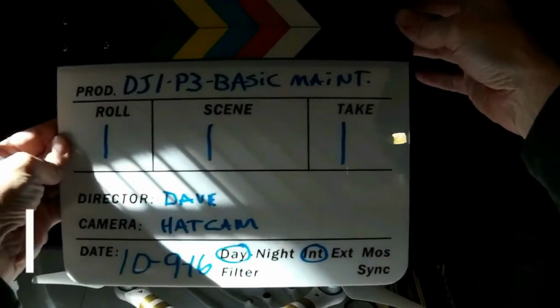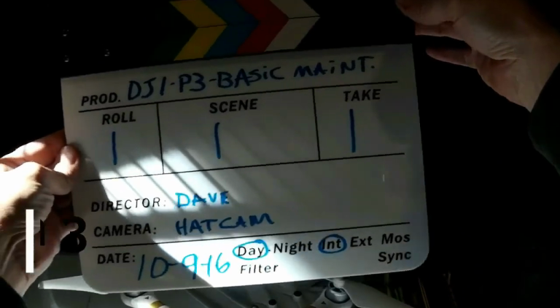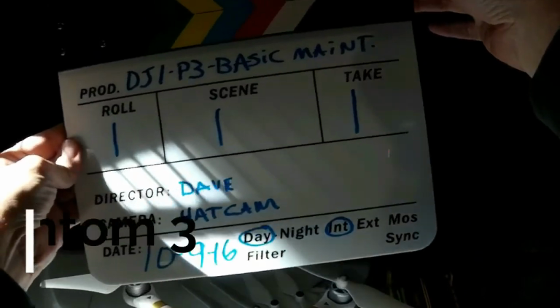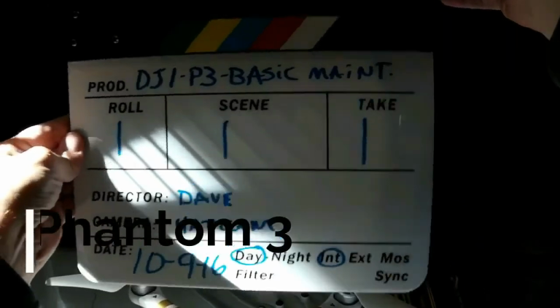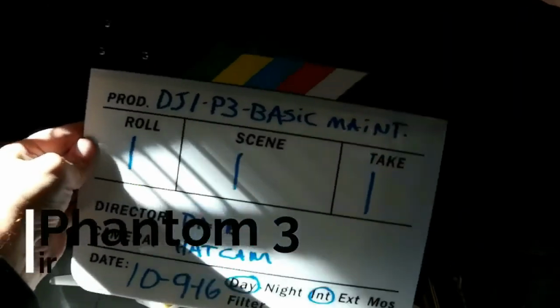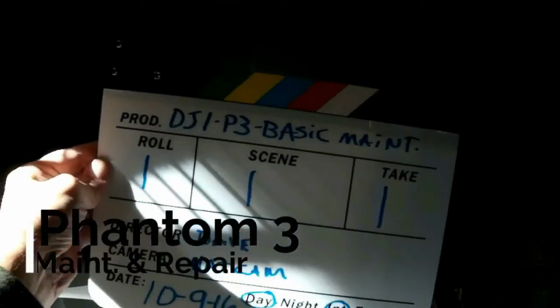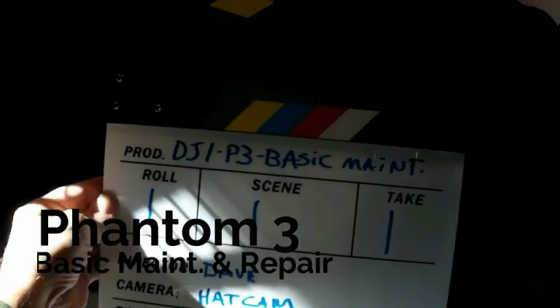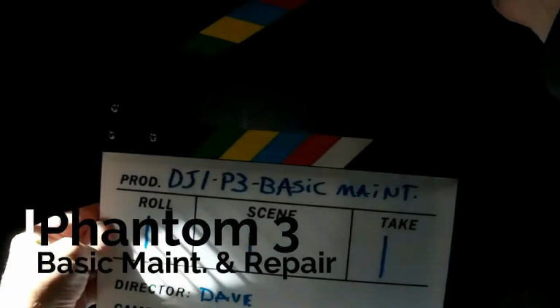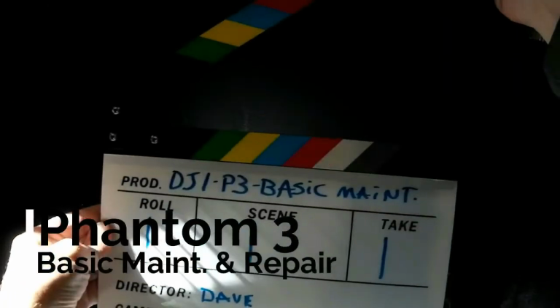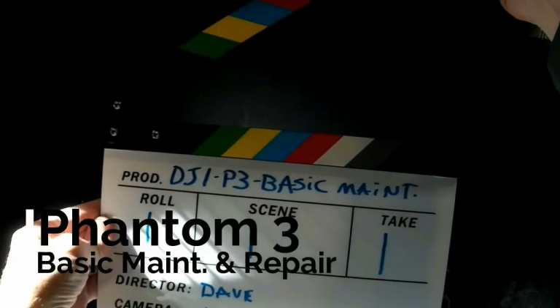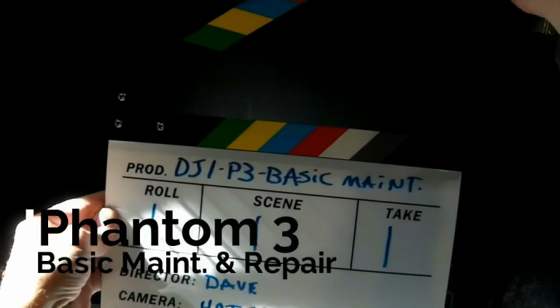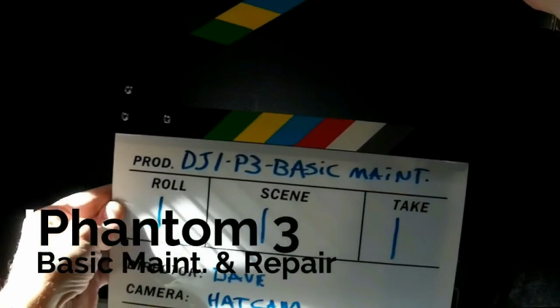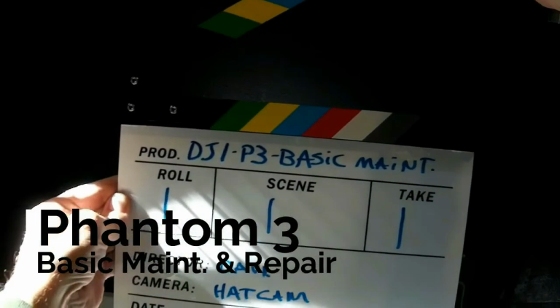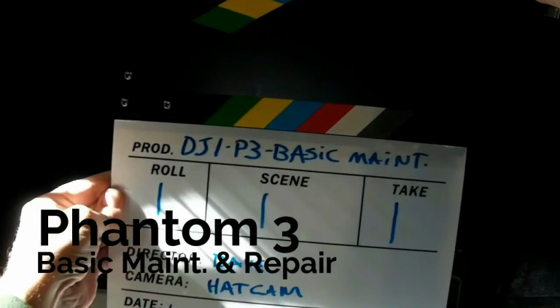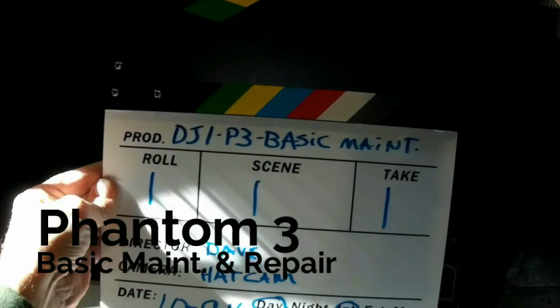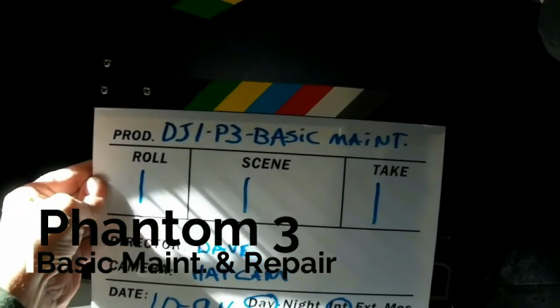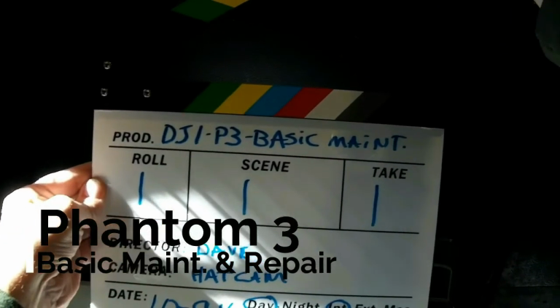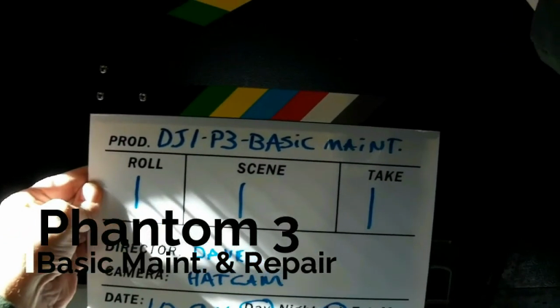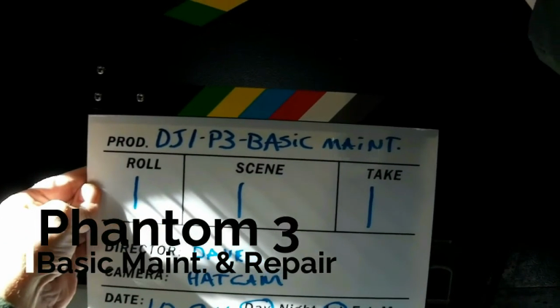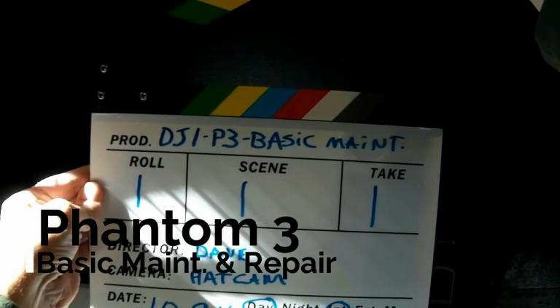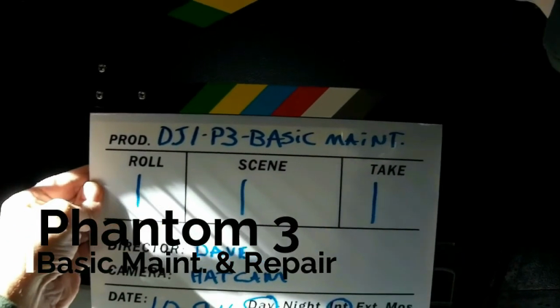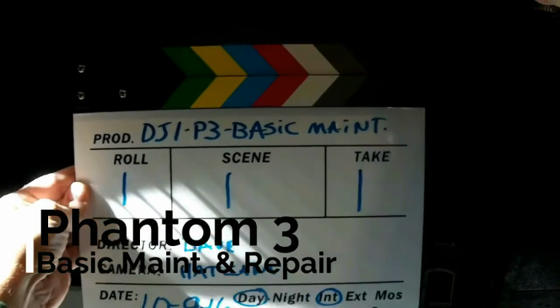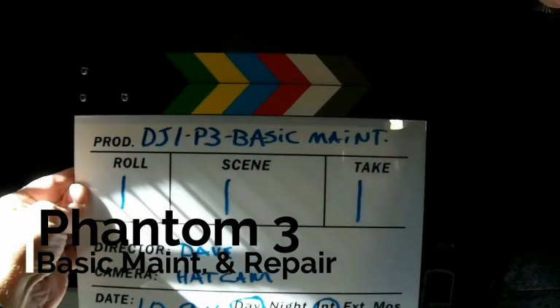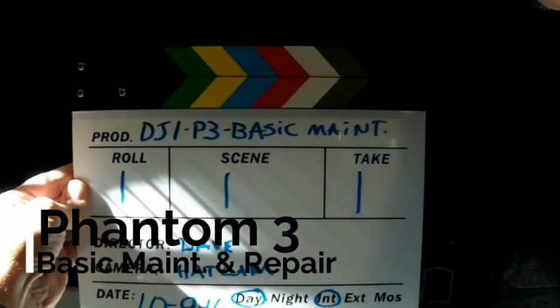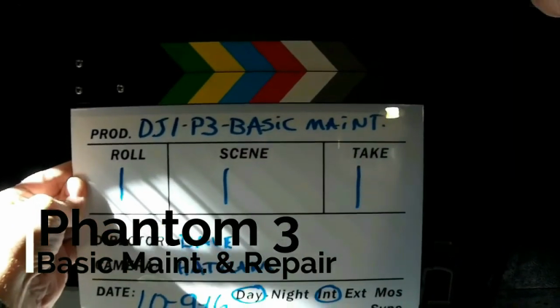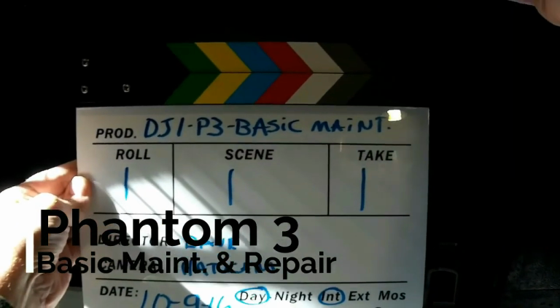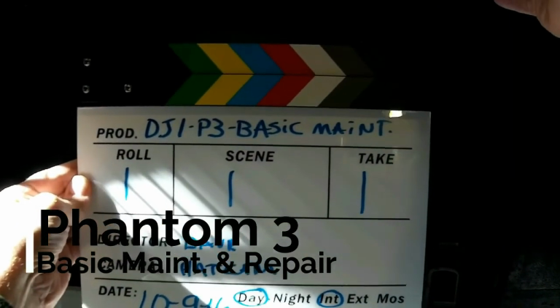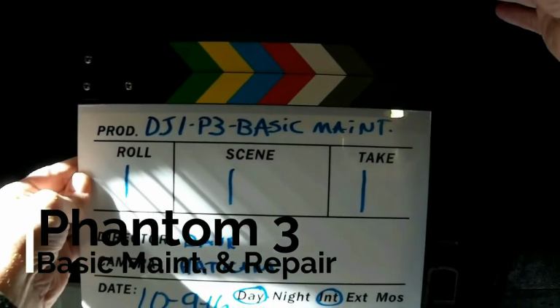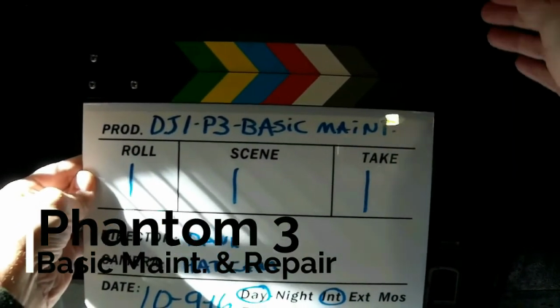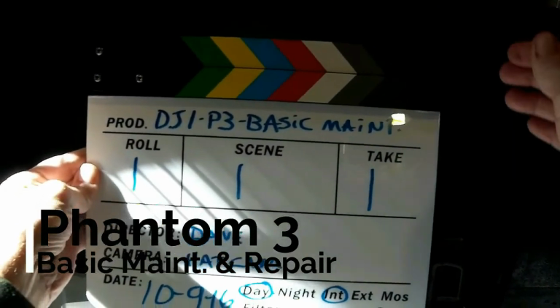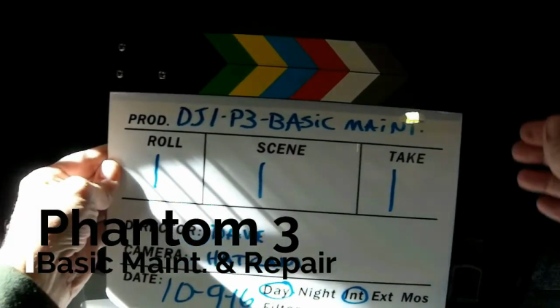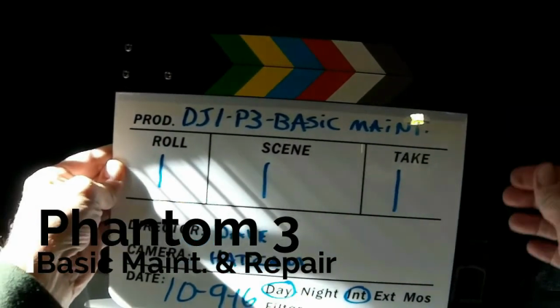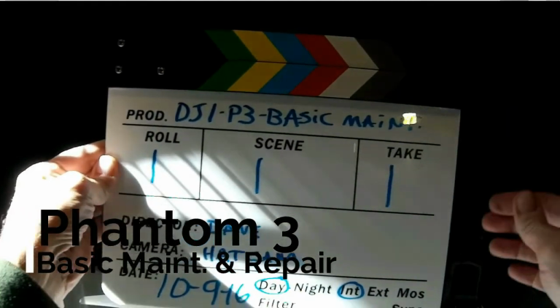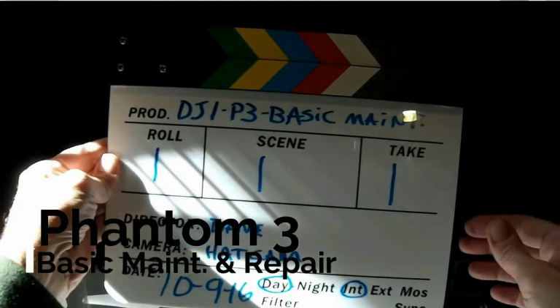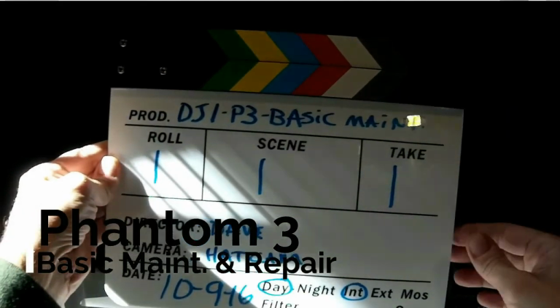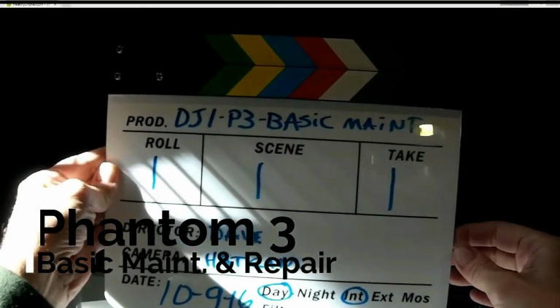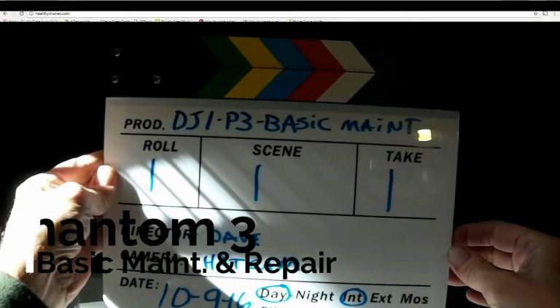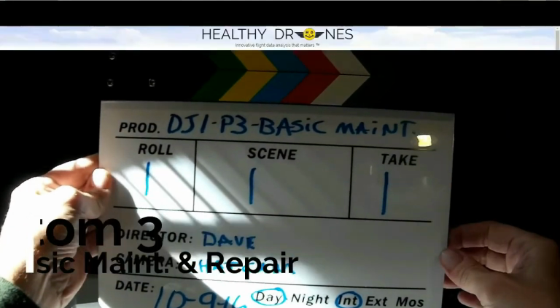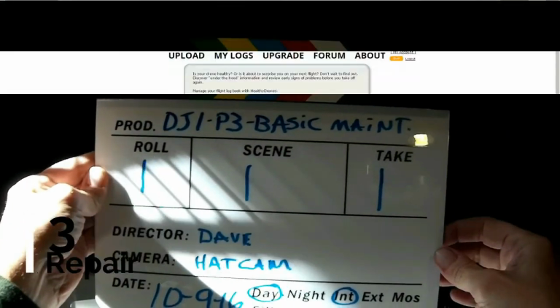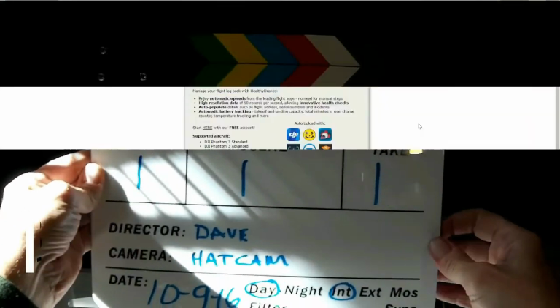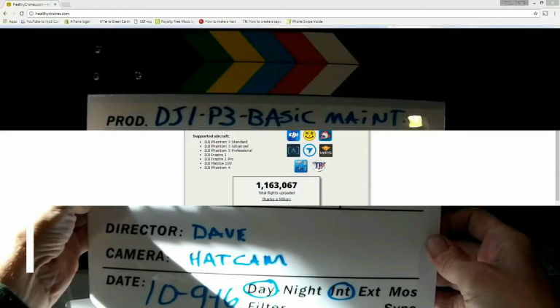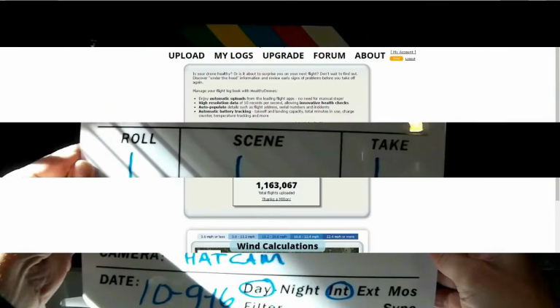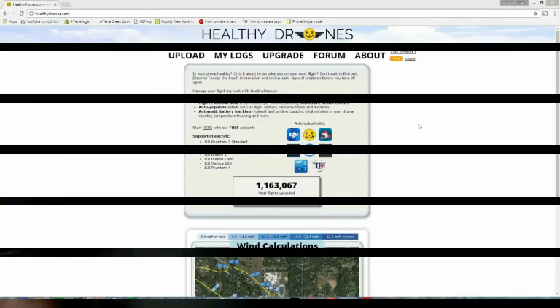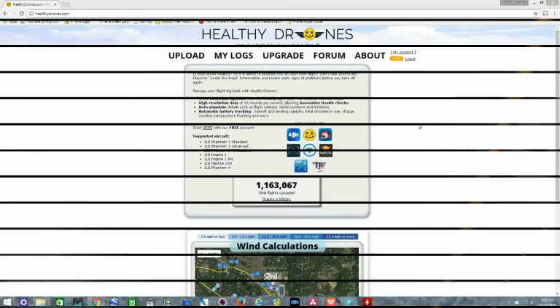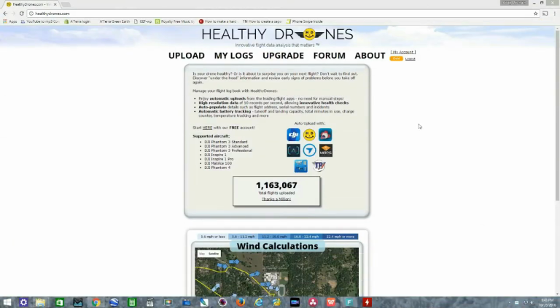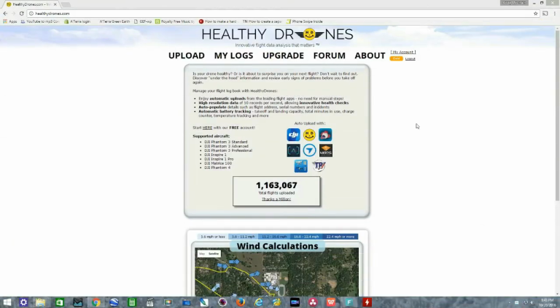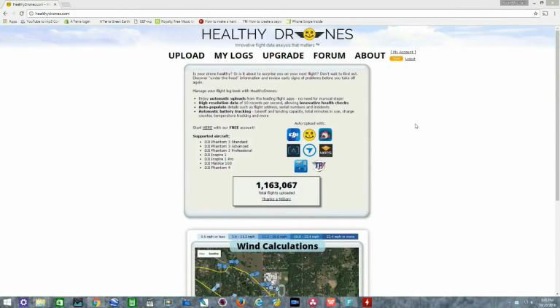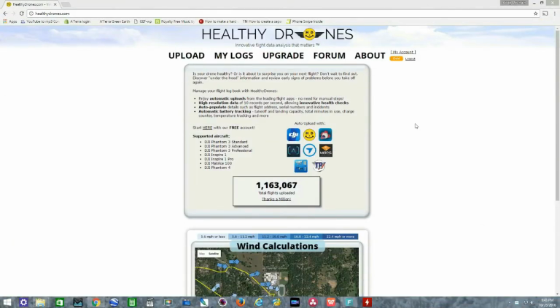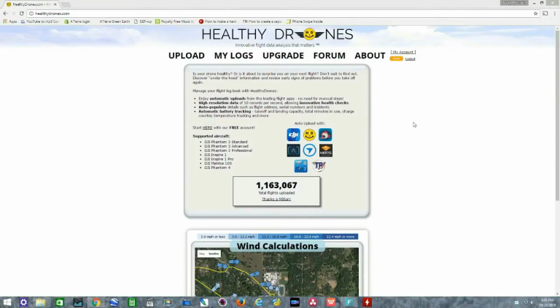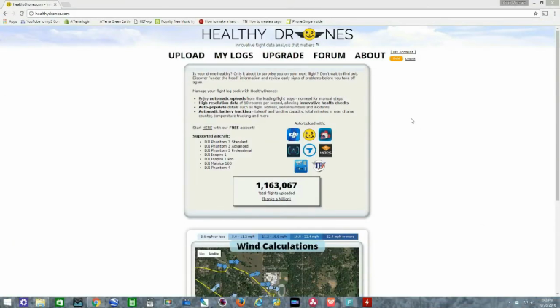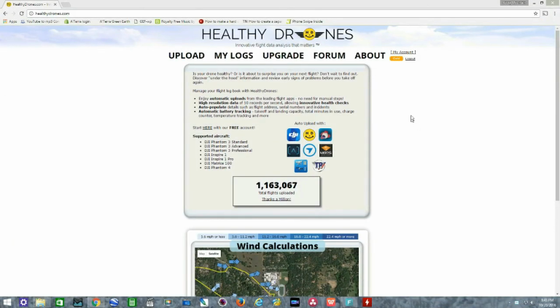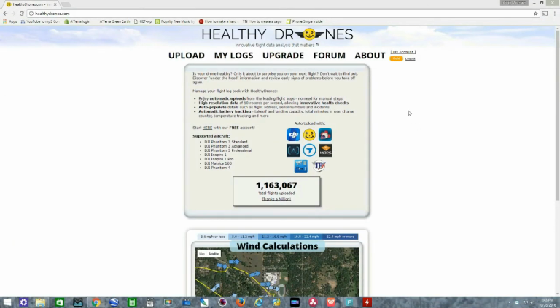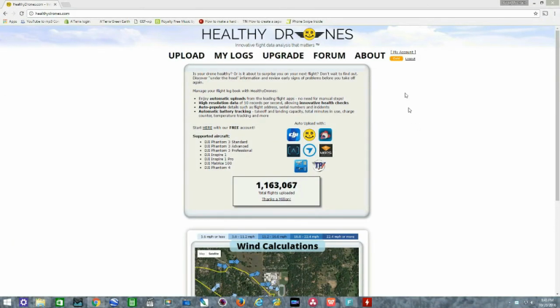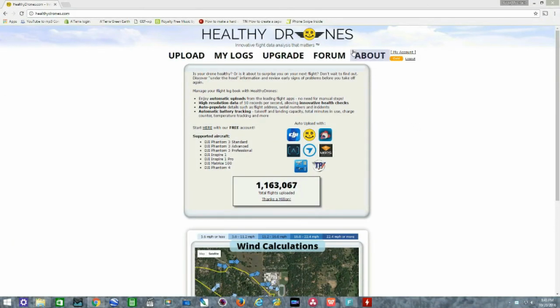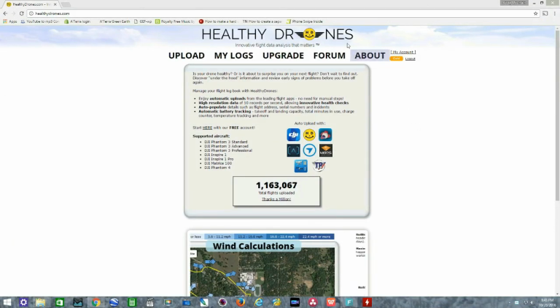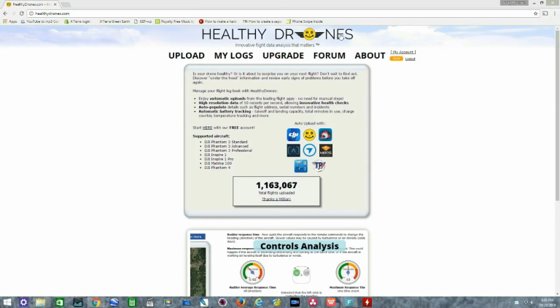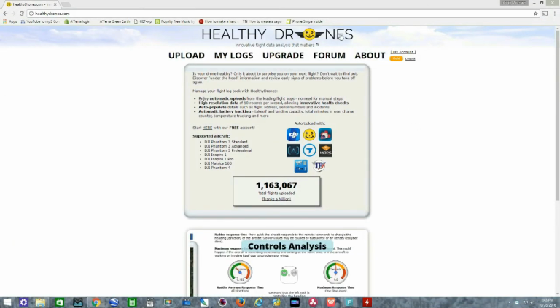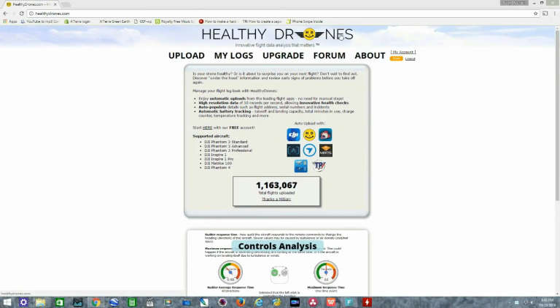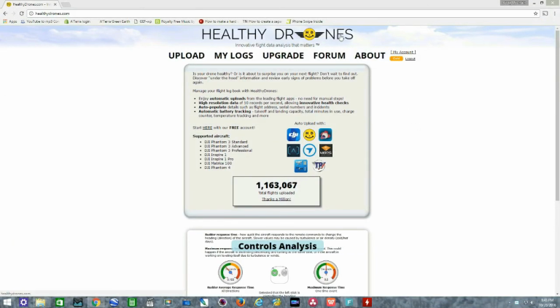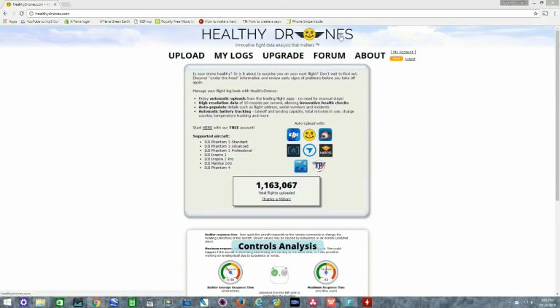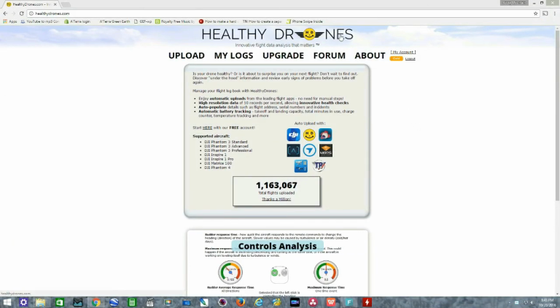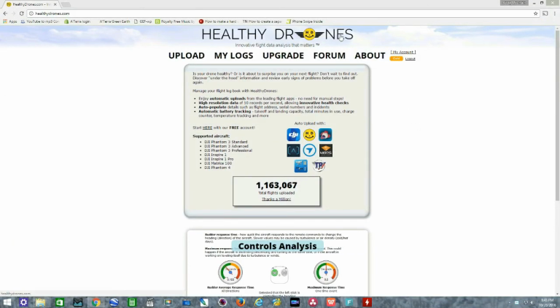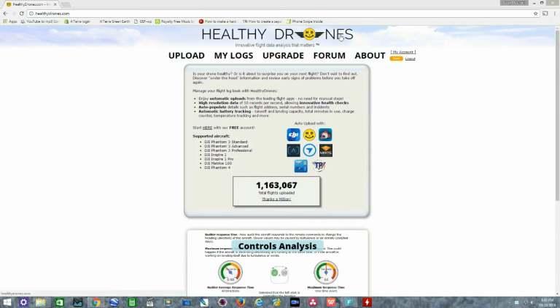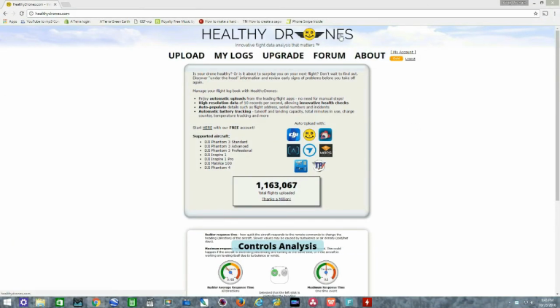Phantom 3 Basic Maintenance and Repair. According to Healthy Drones, it's time for our first basic drone maintenance.